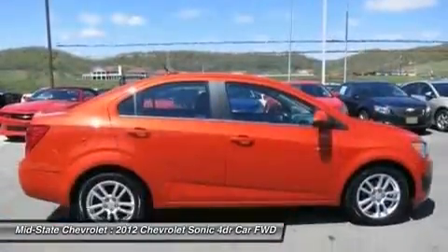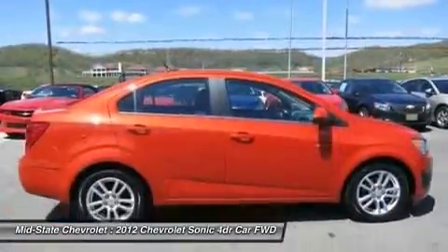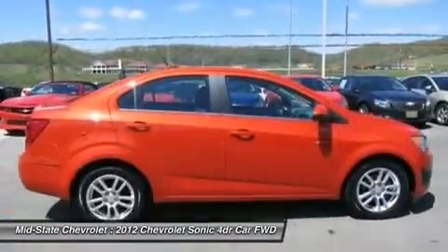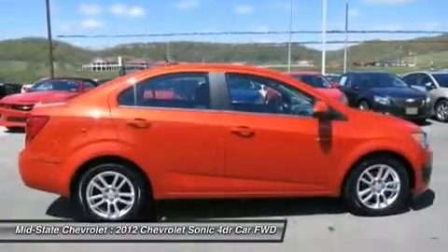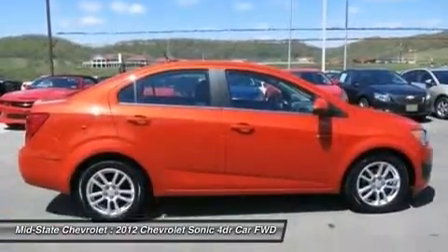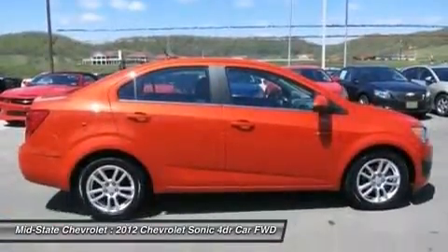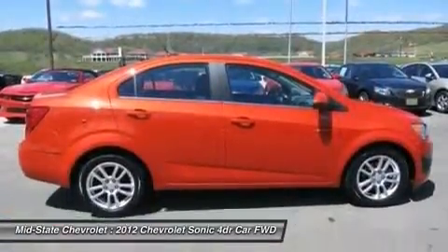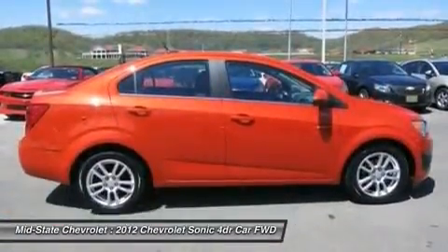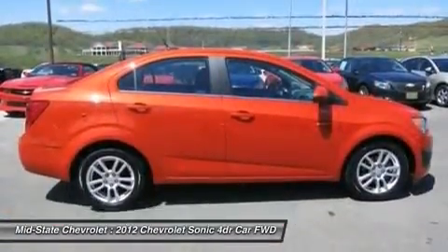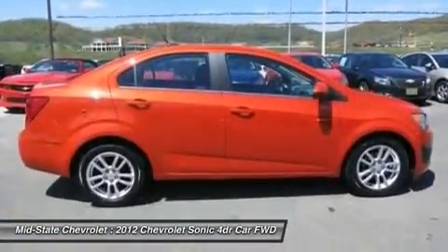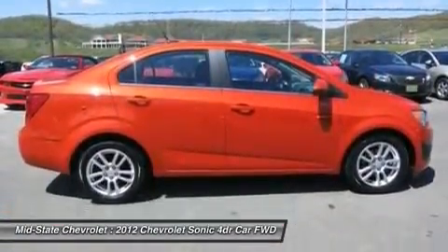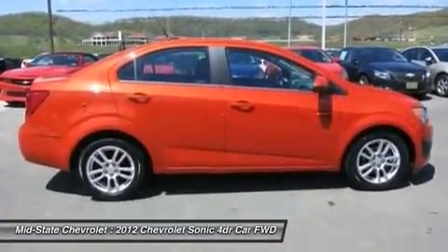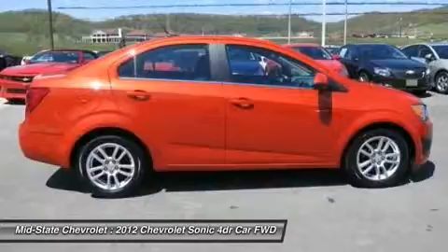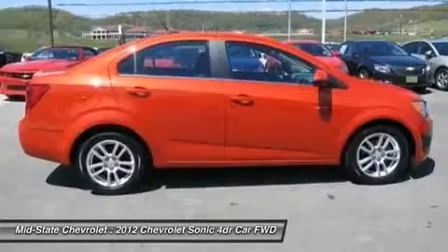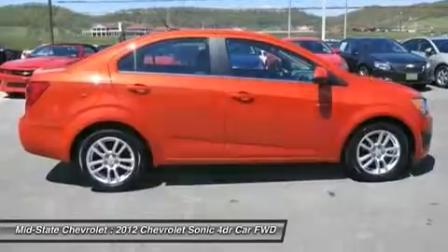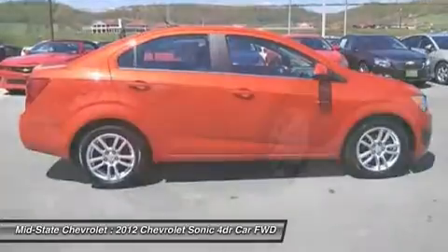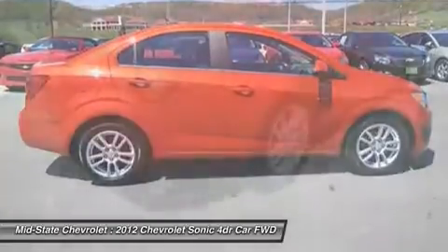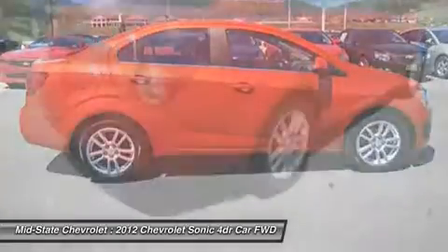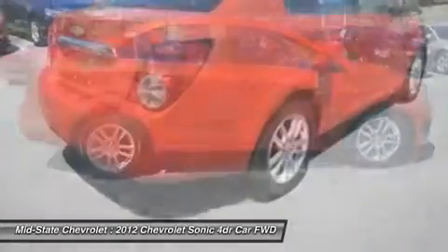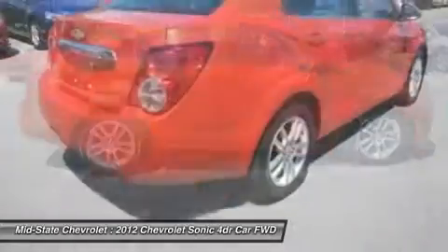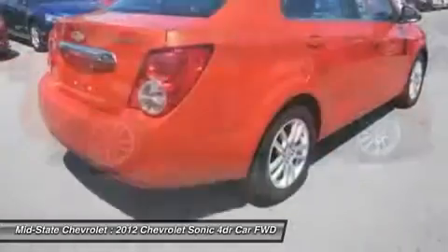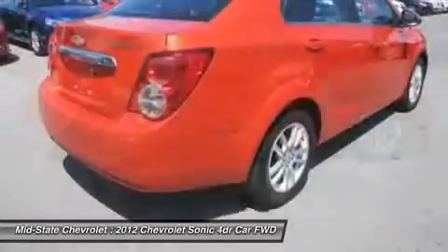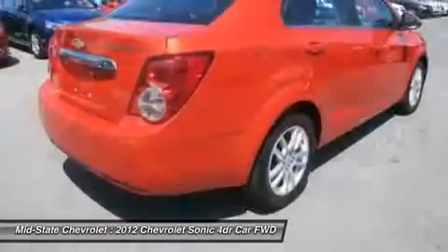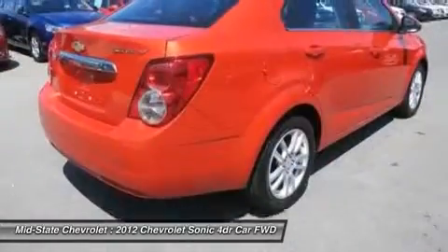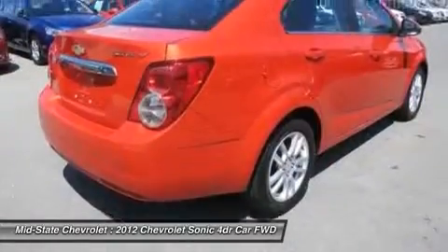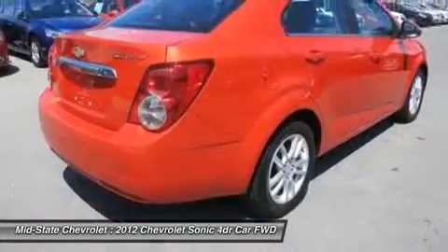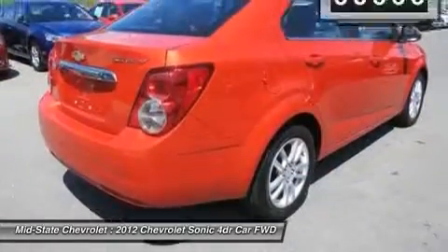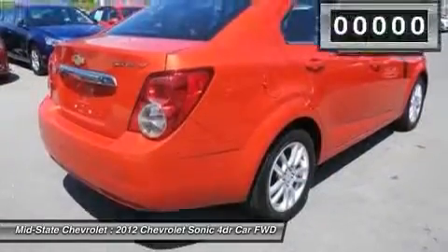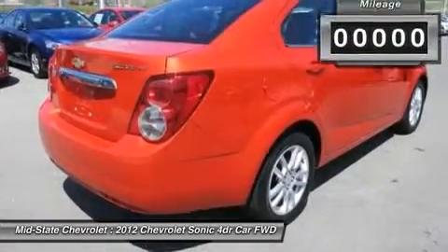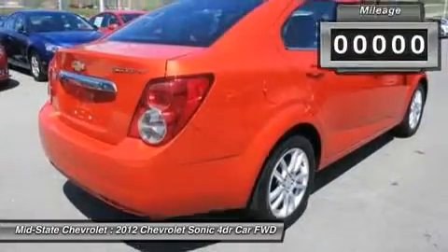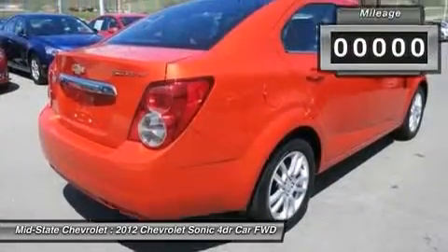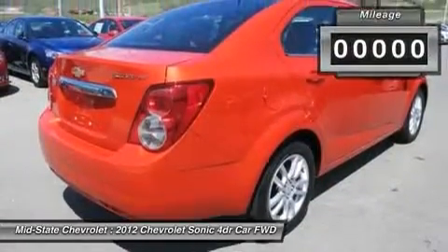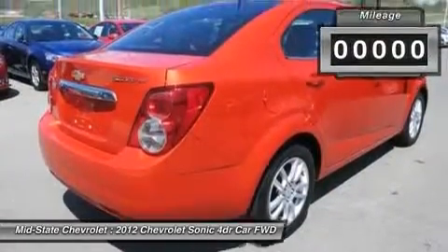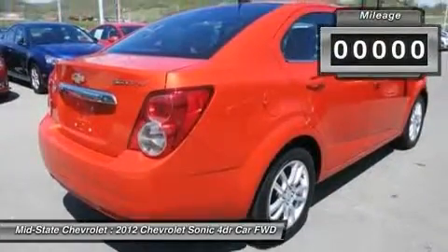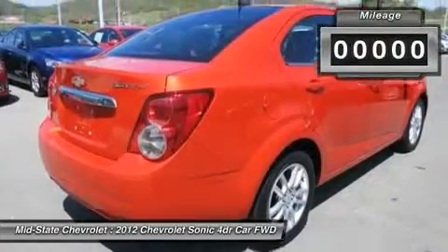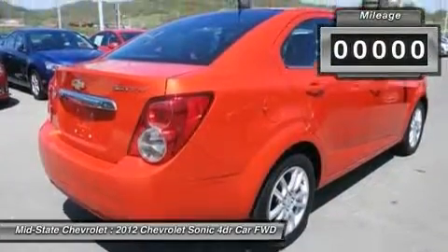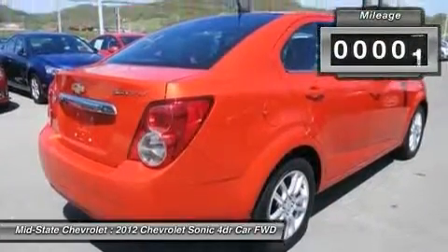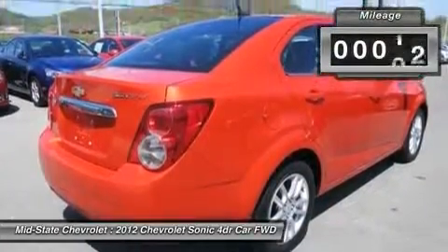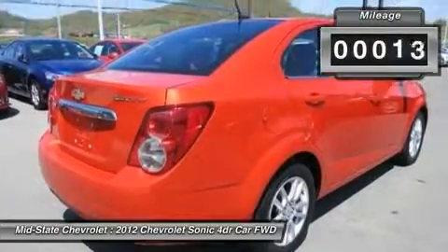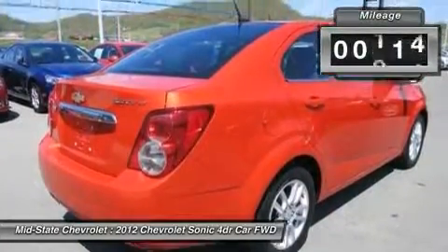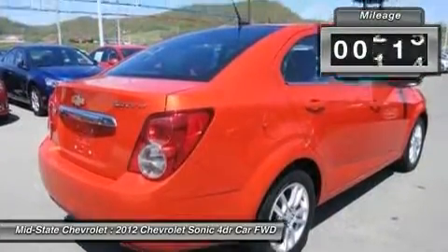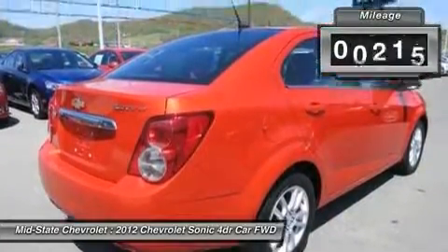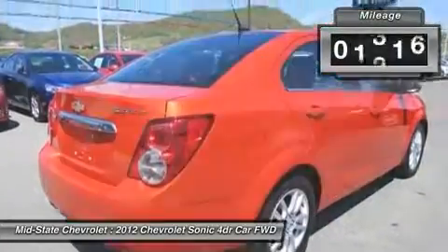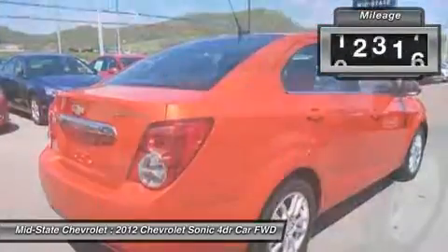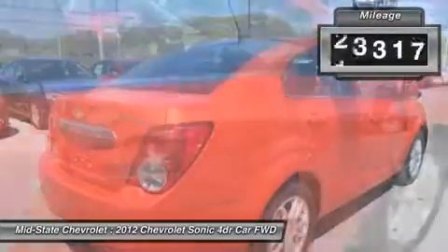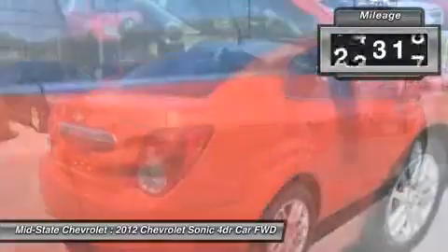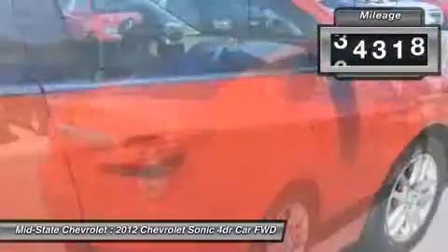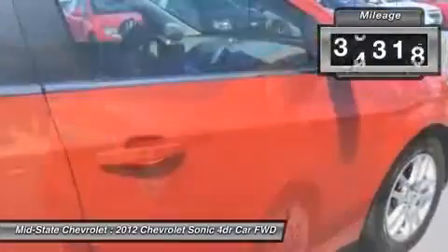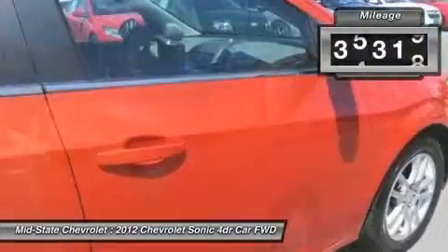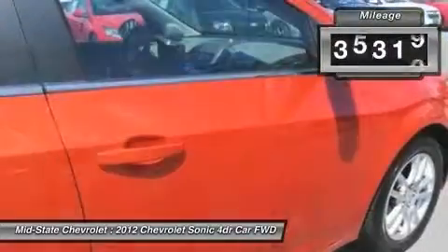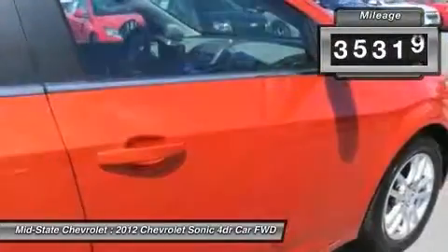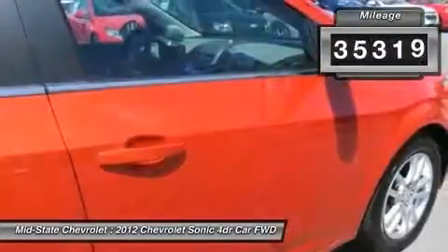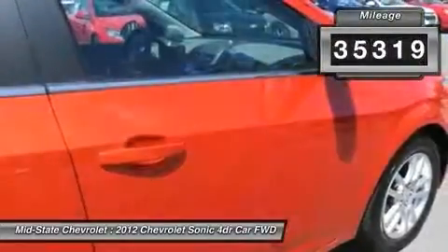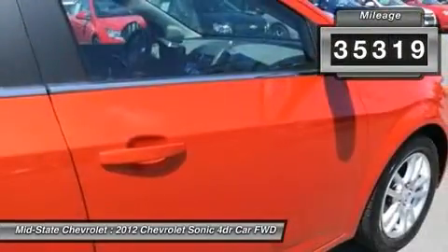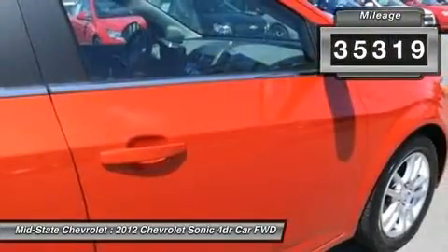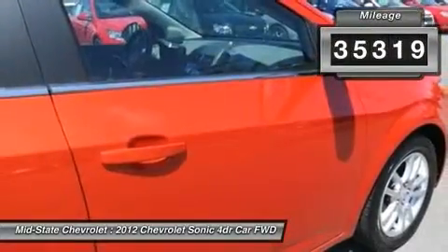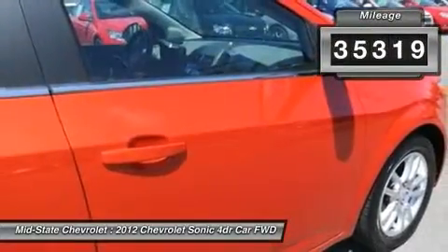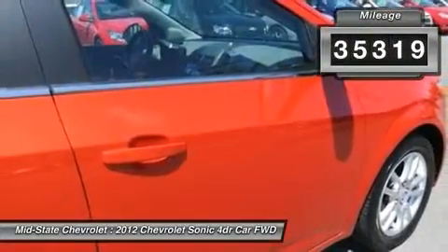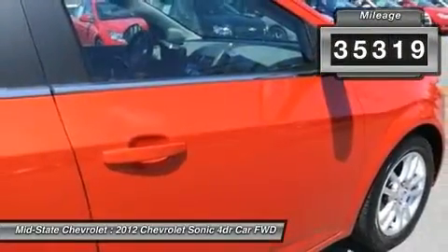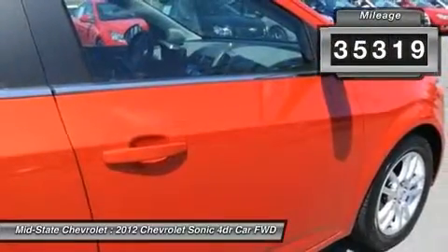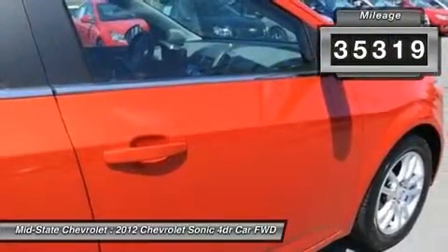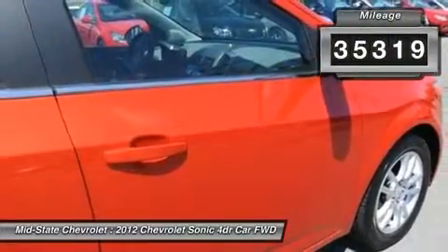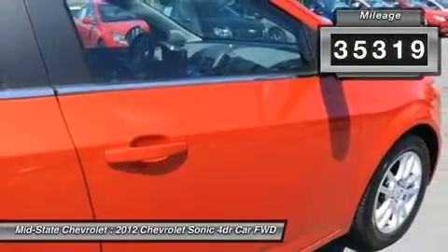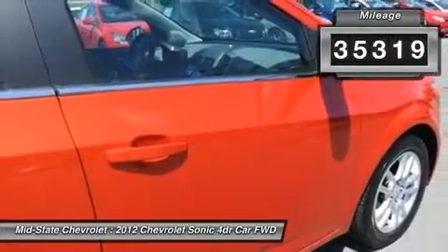So, where's the sweet spot behind the wheel? This vehicle has less than 40,000 miles.